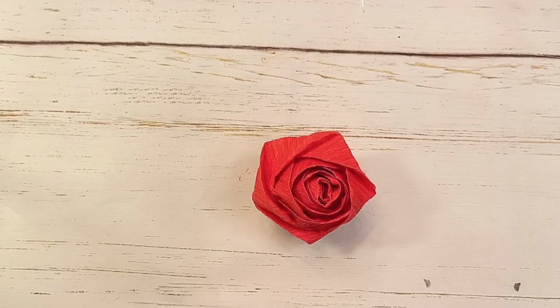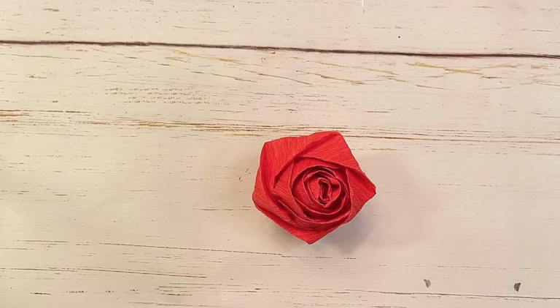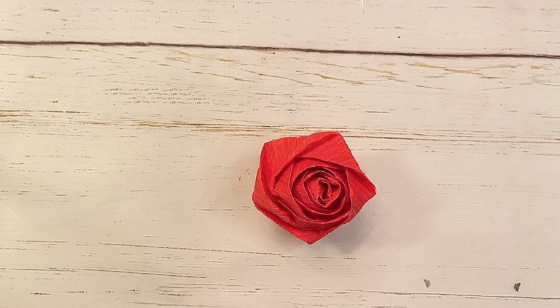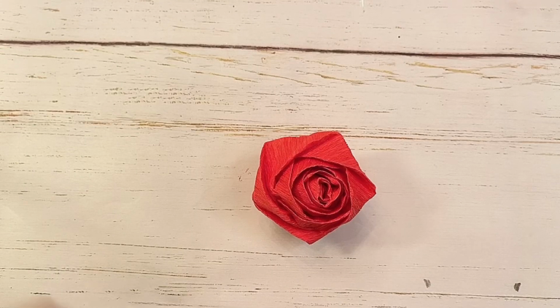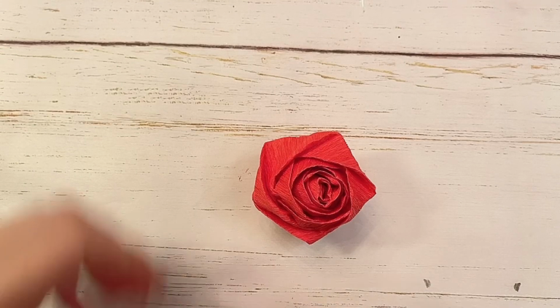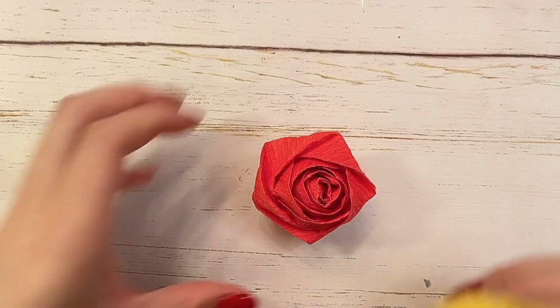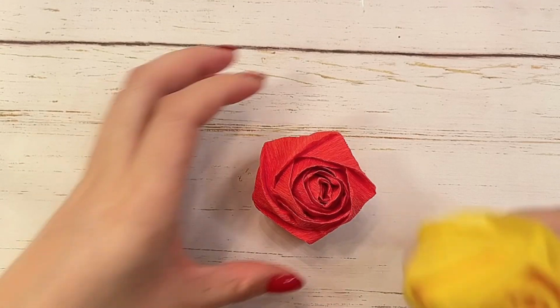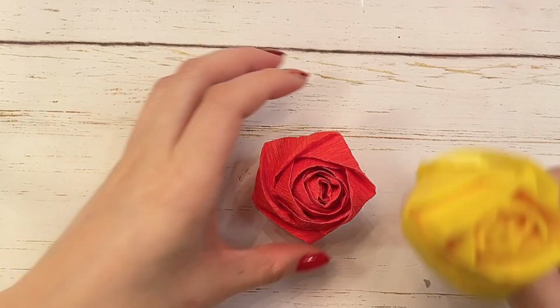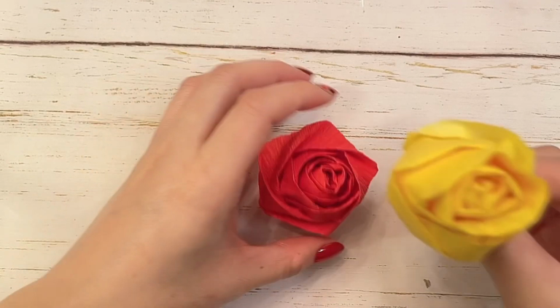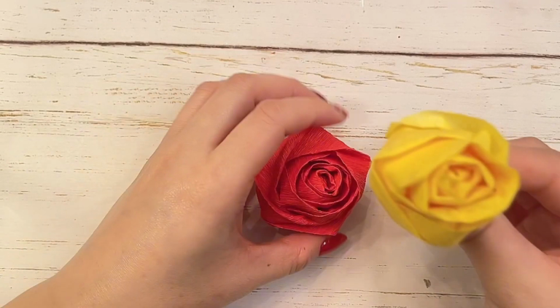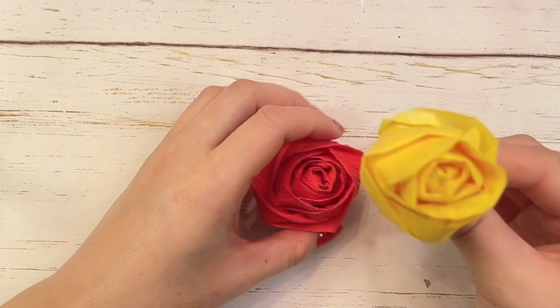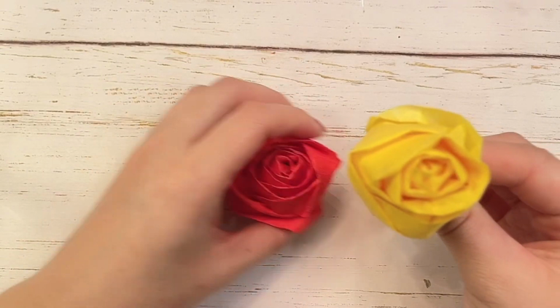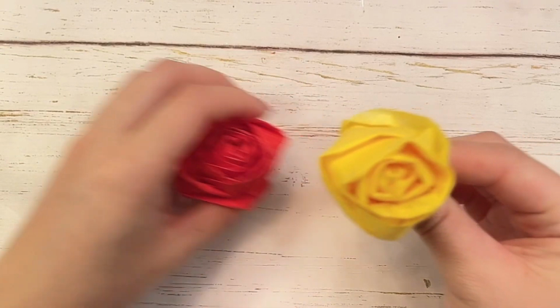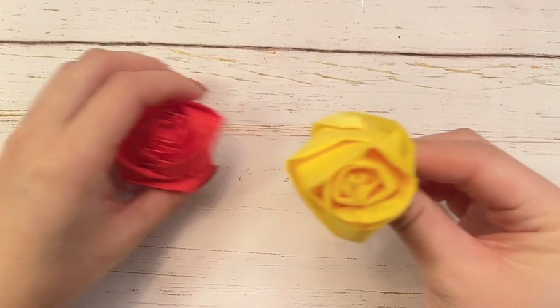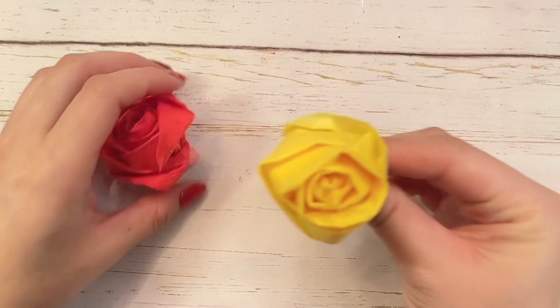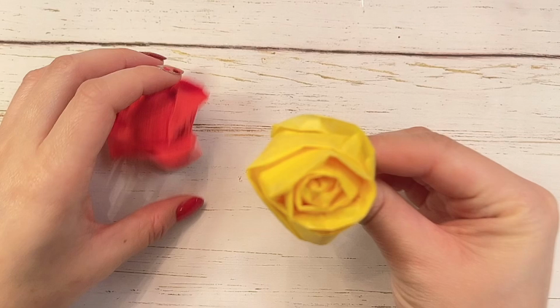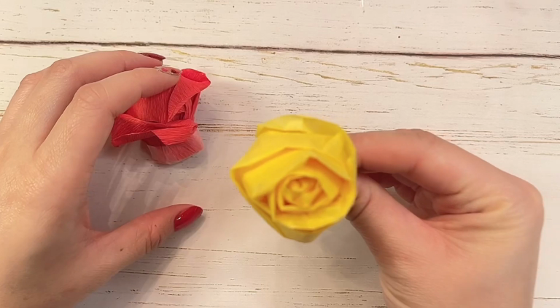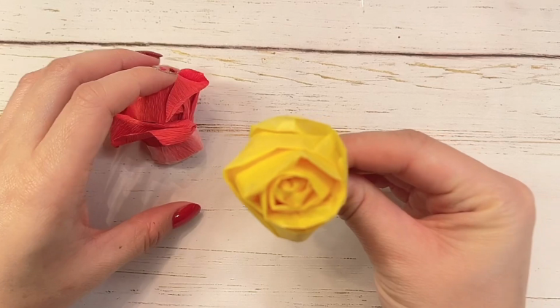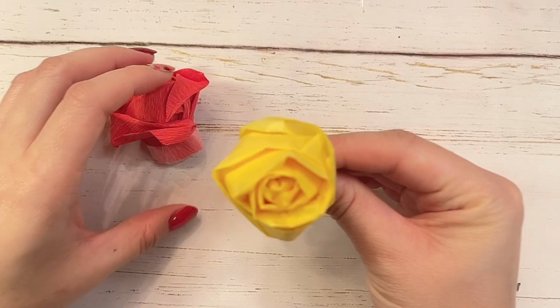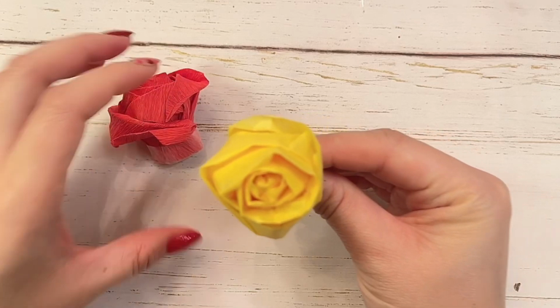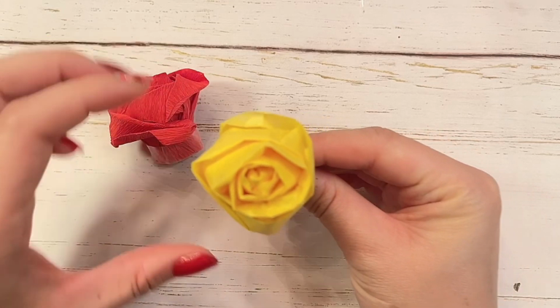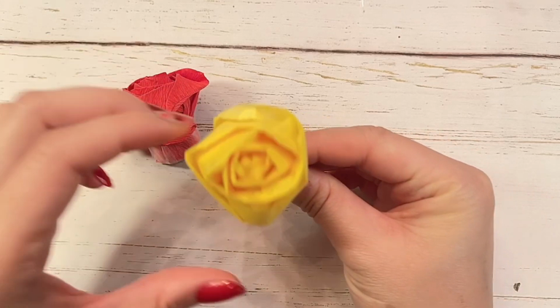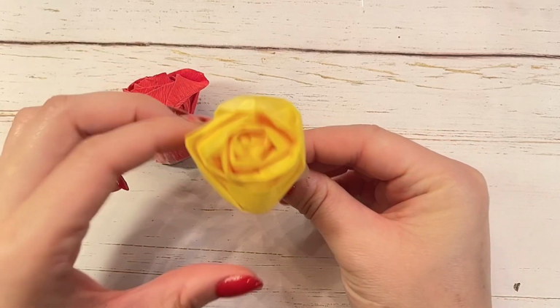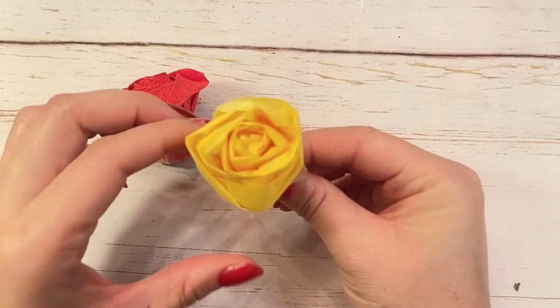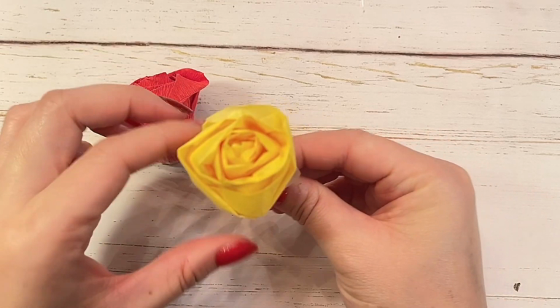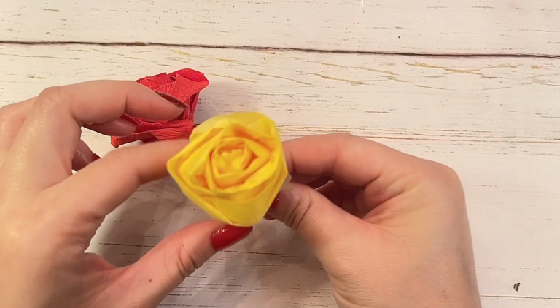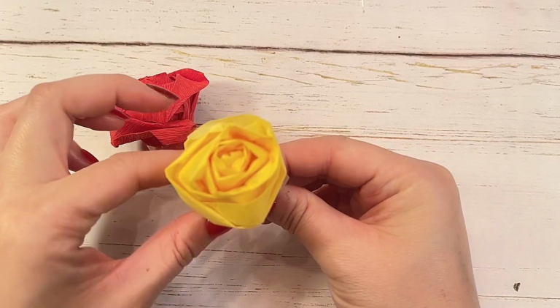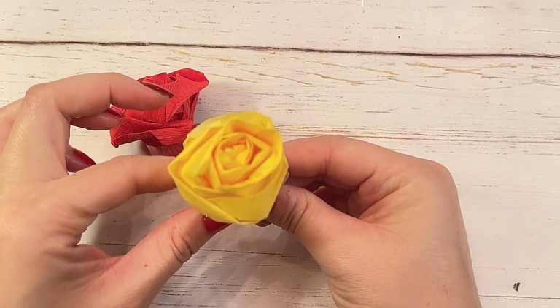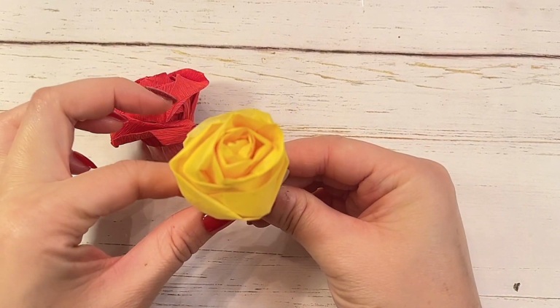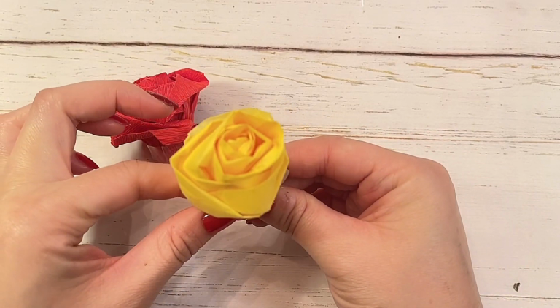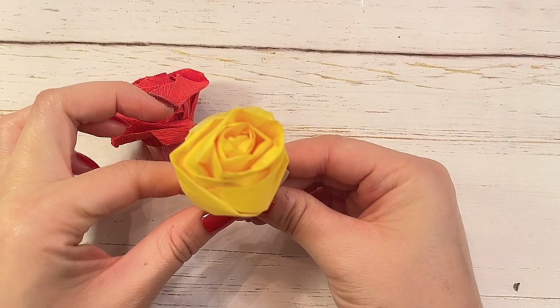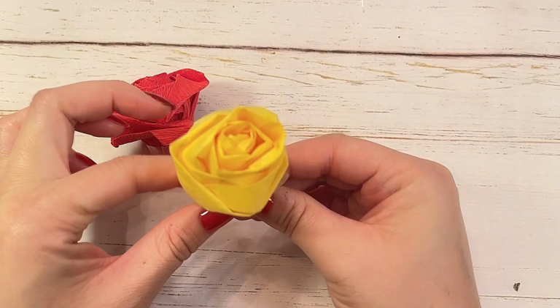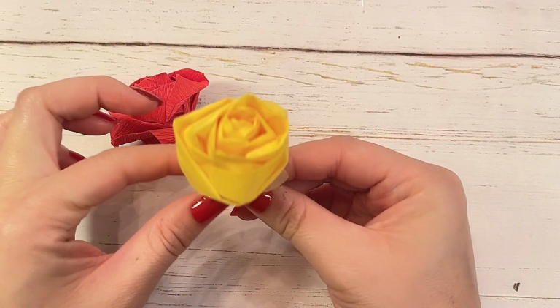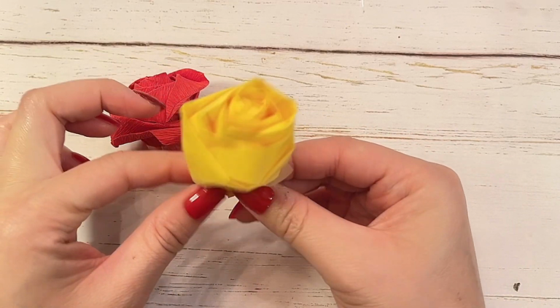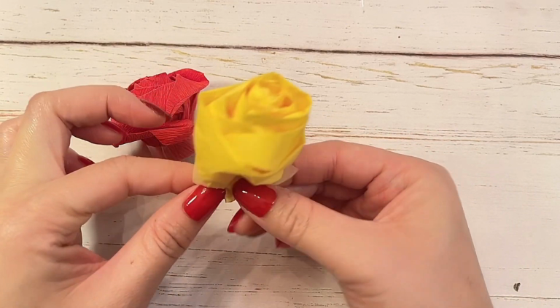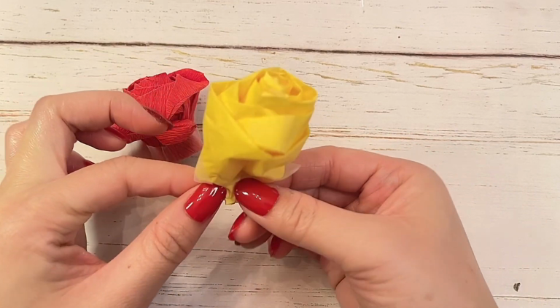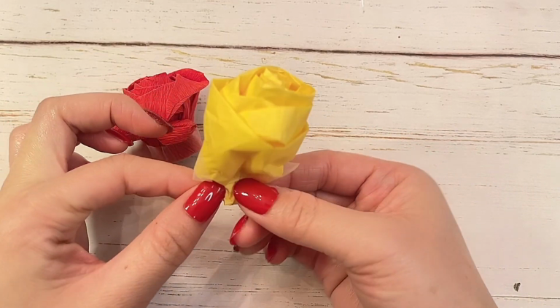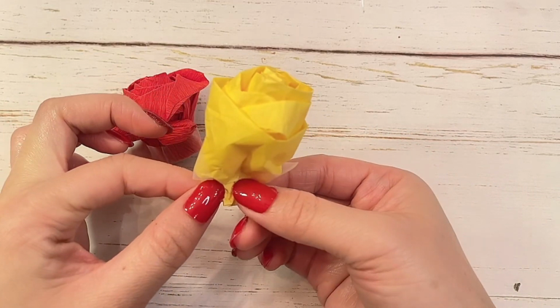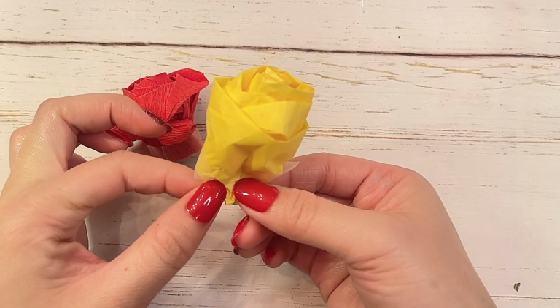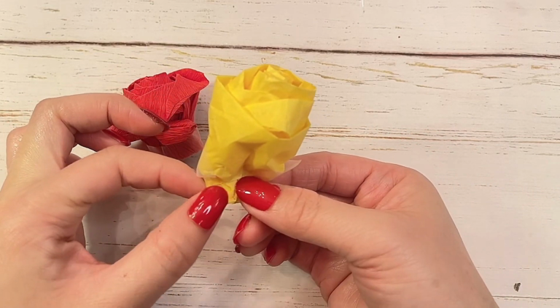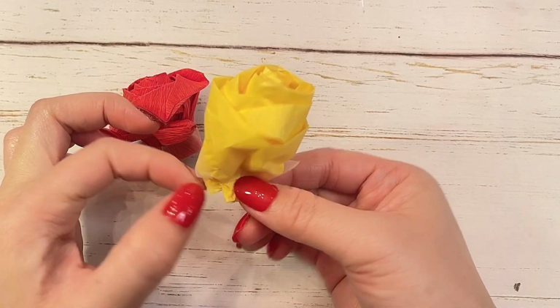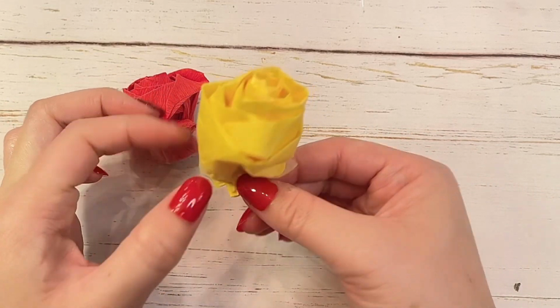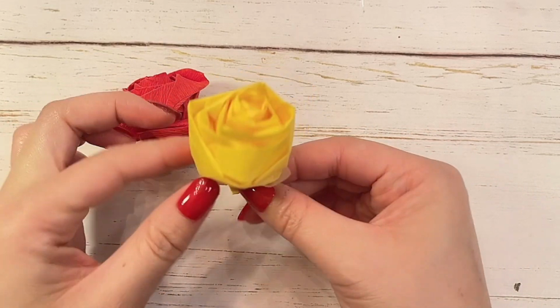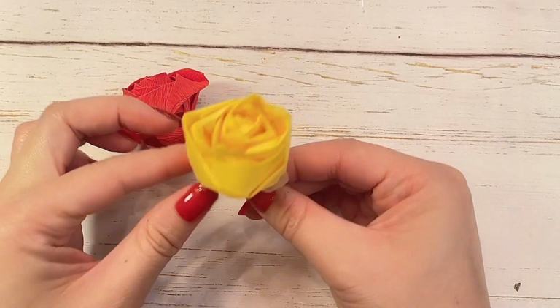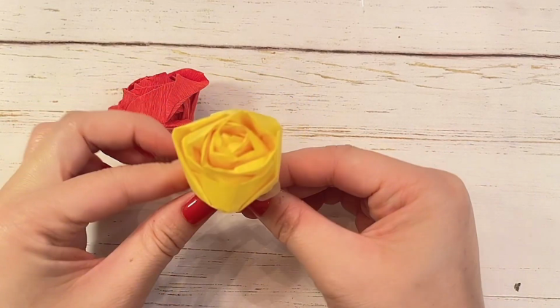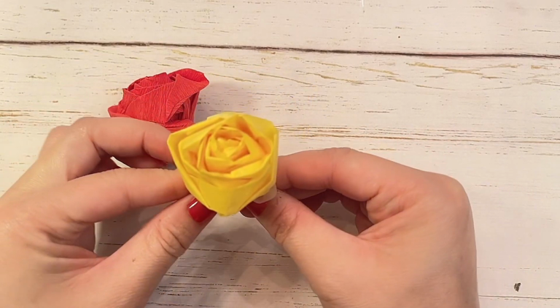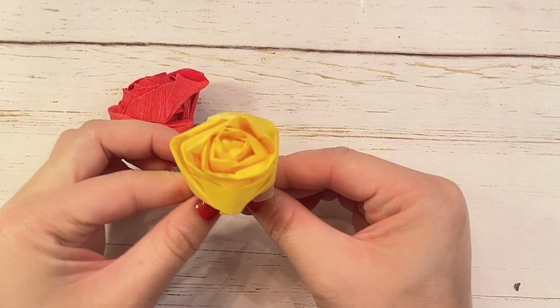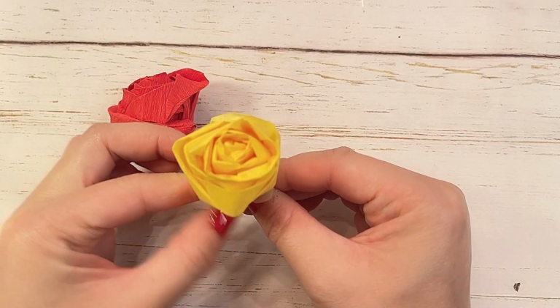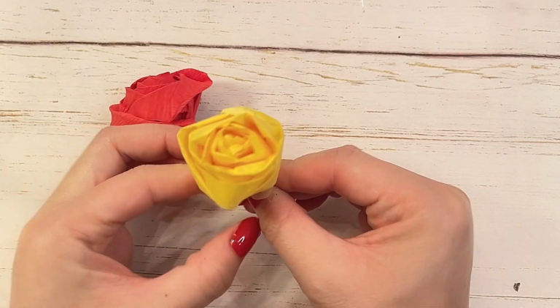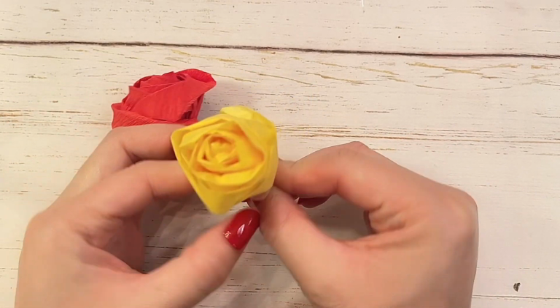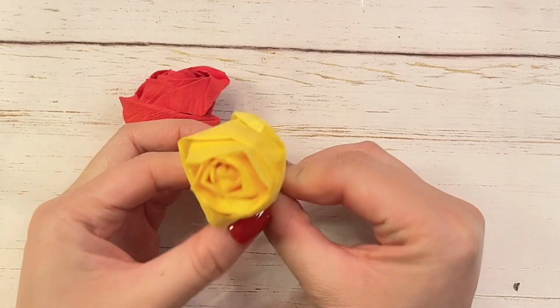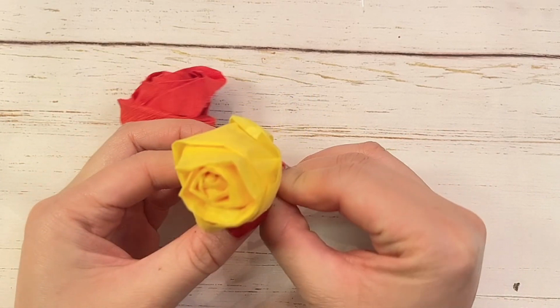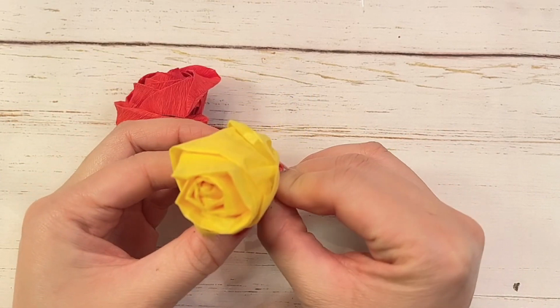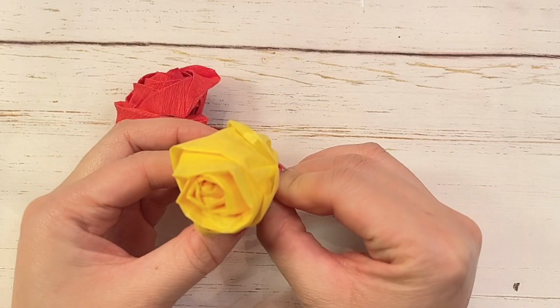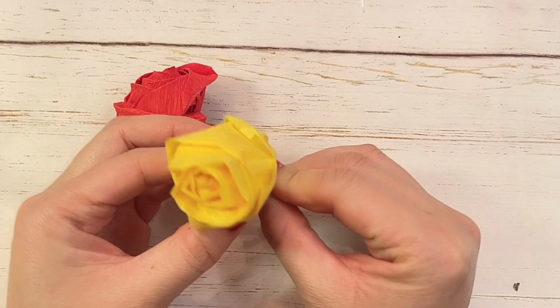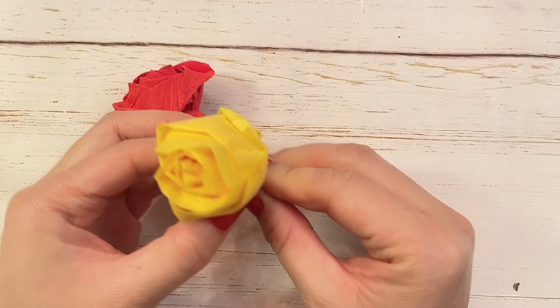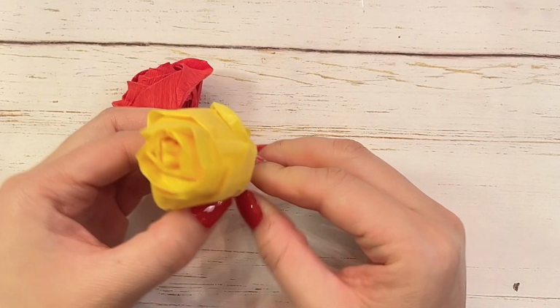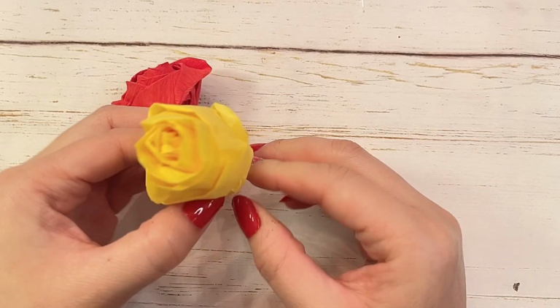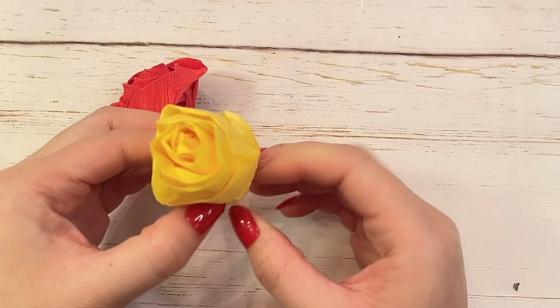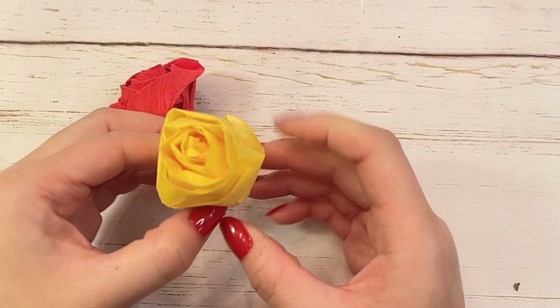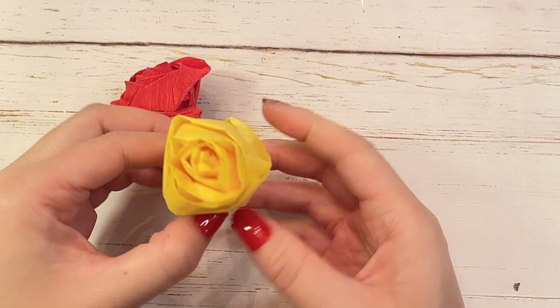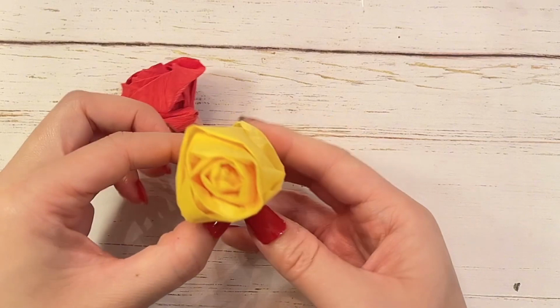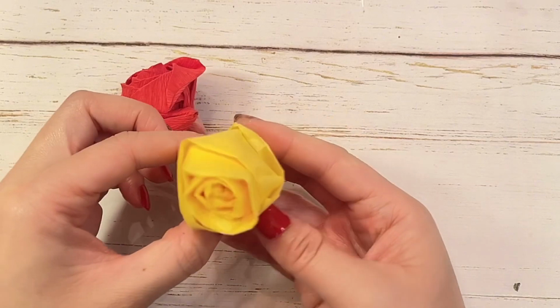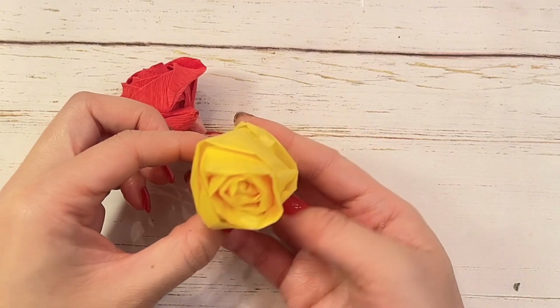You can also do this with tissue paper. This is a yellow rose that I've made with the same technique with tissue paper.